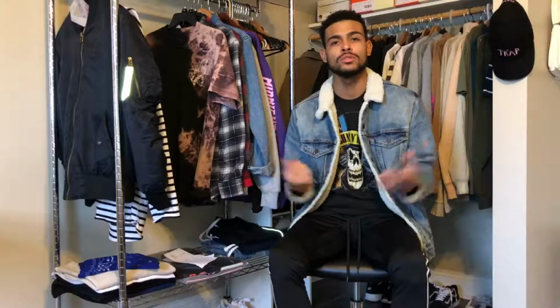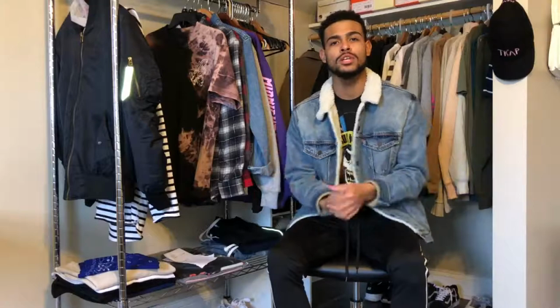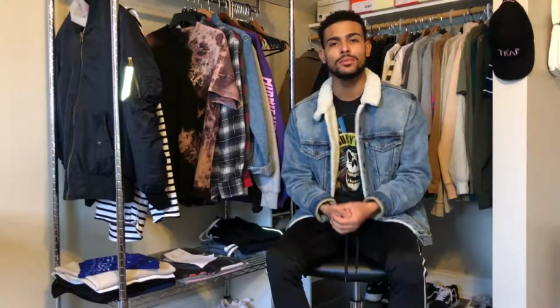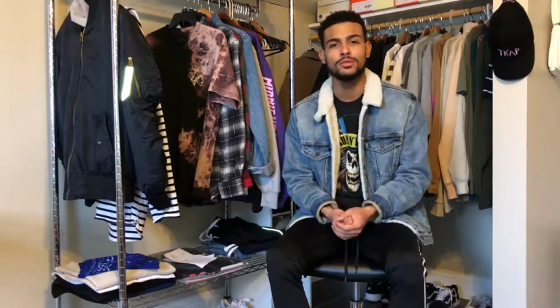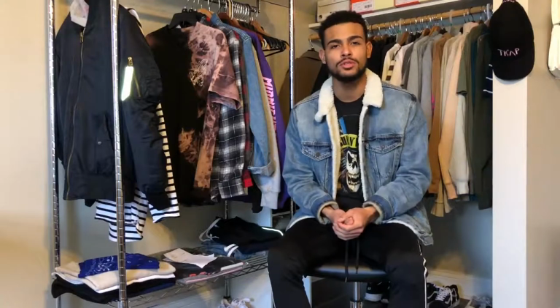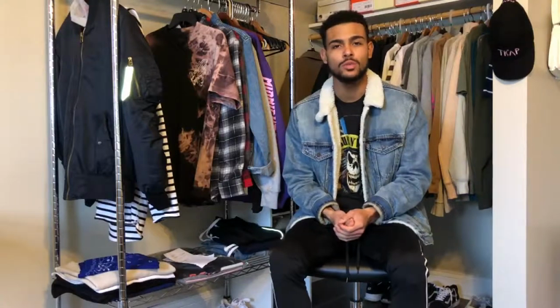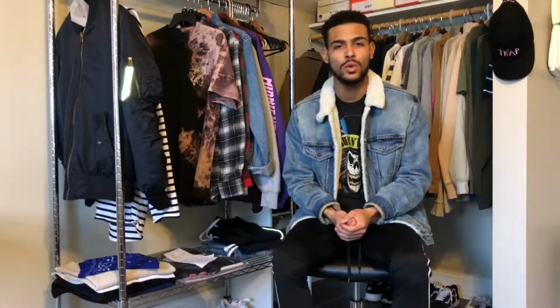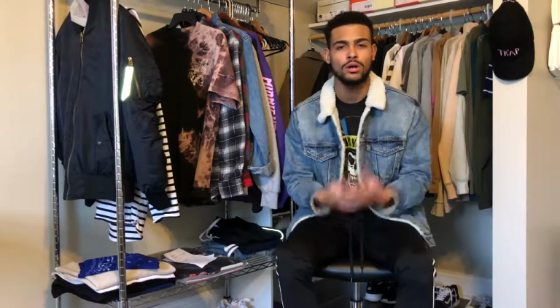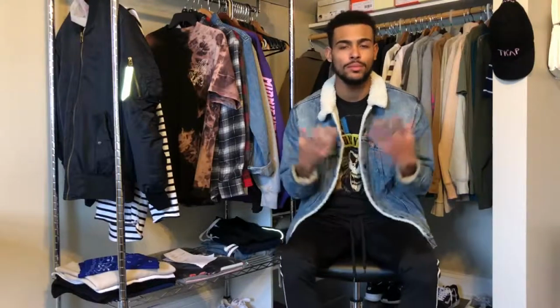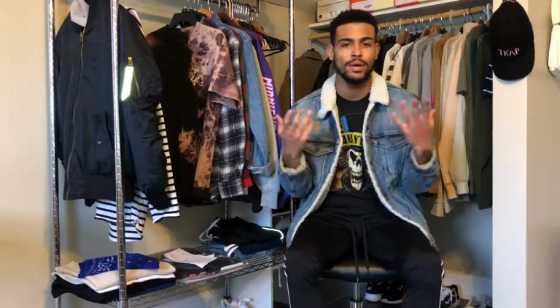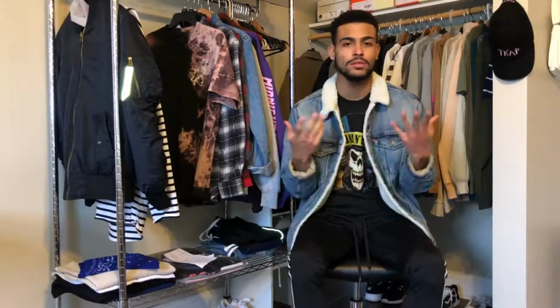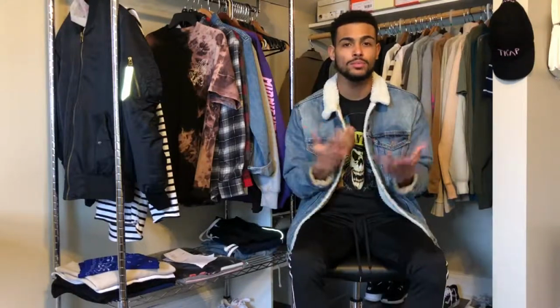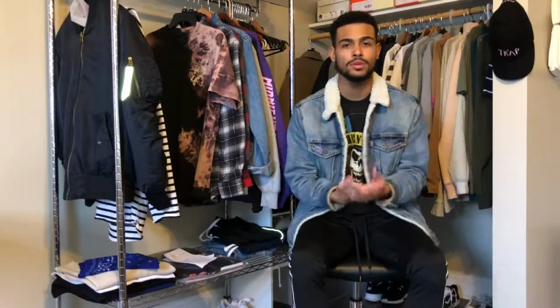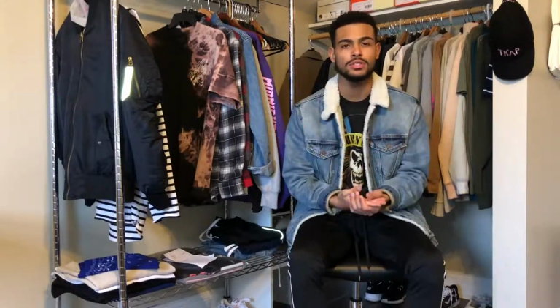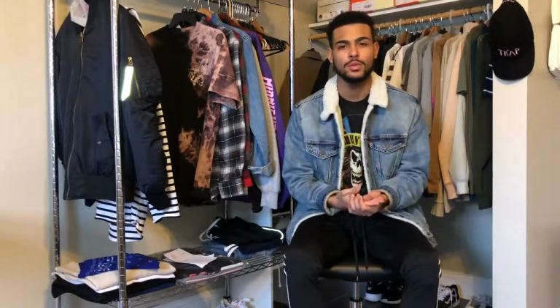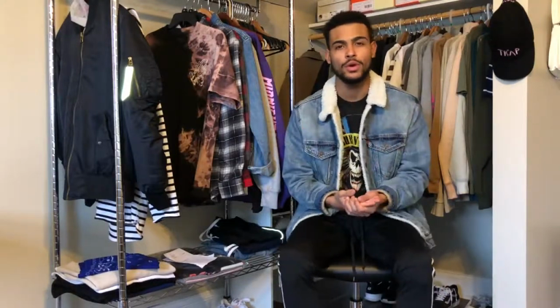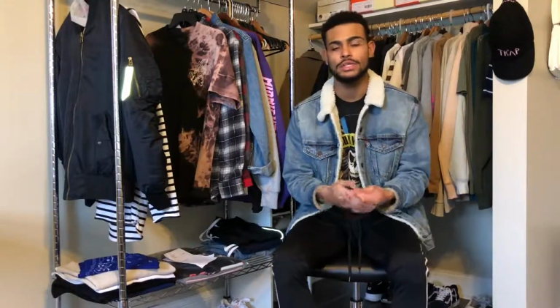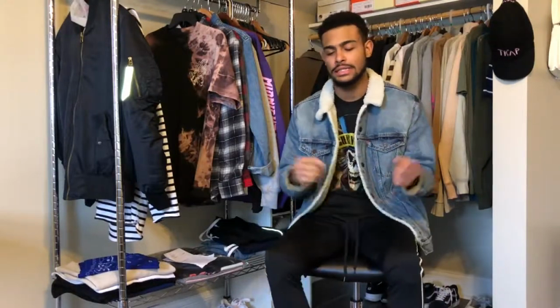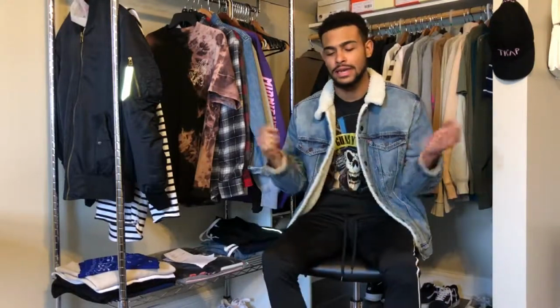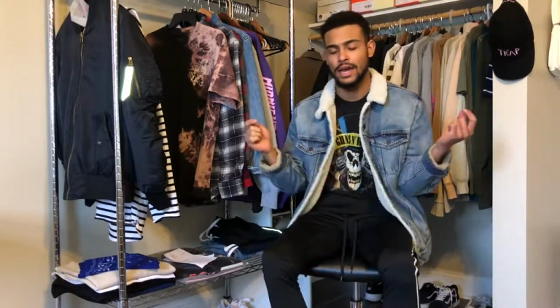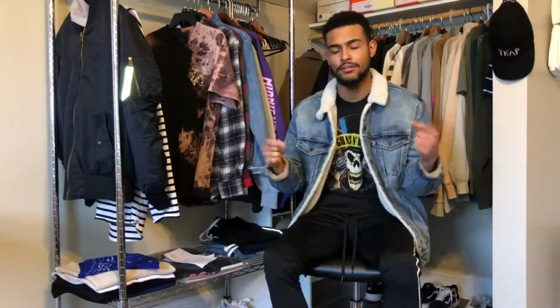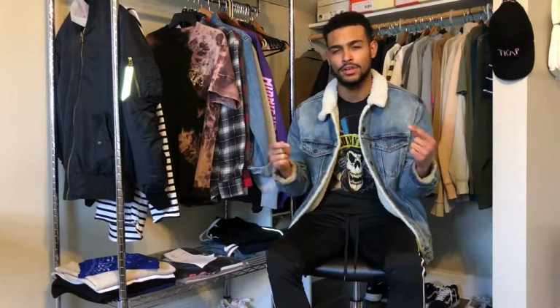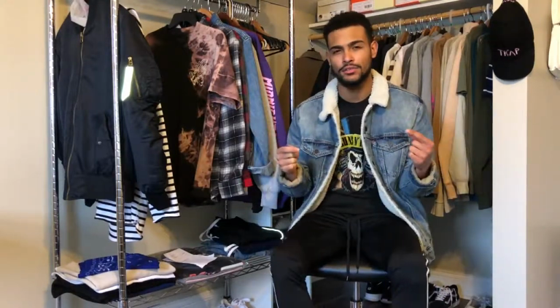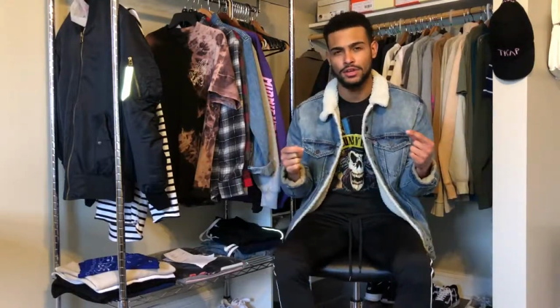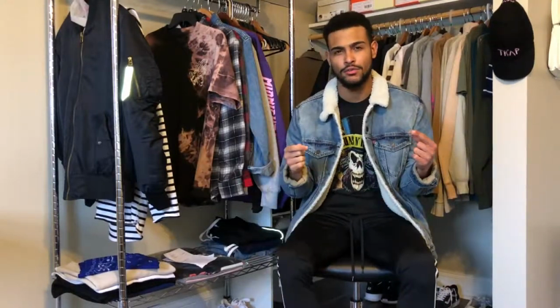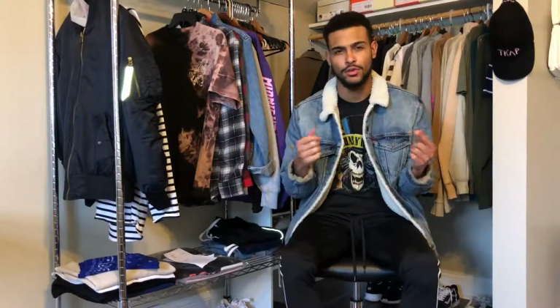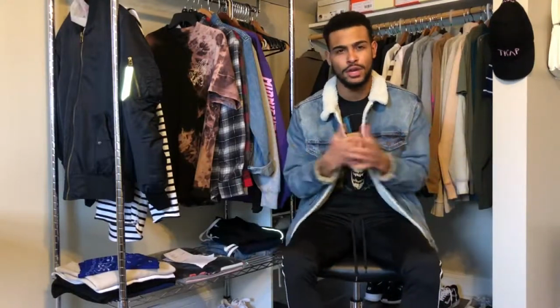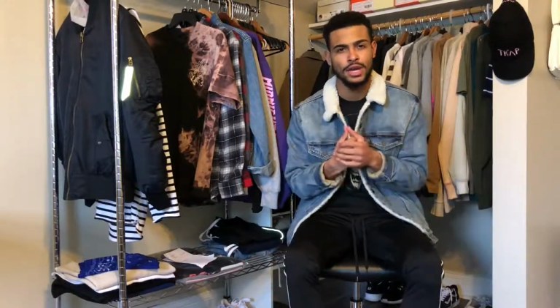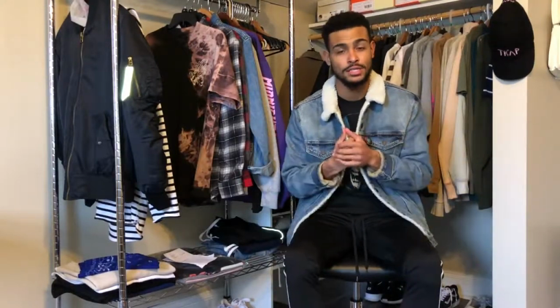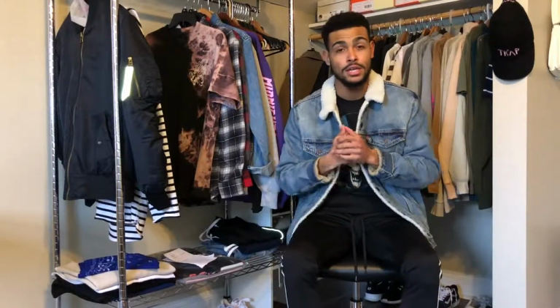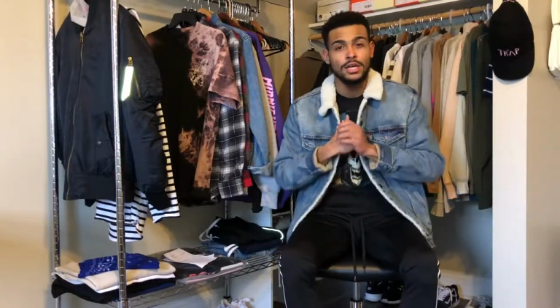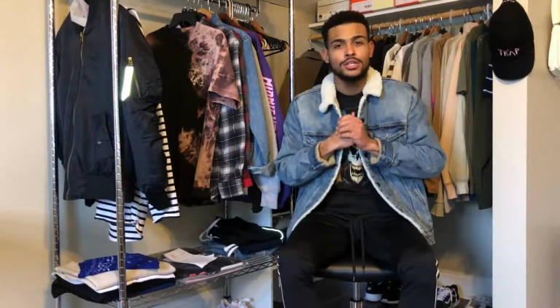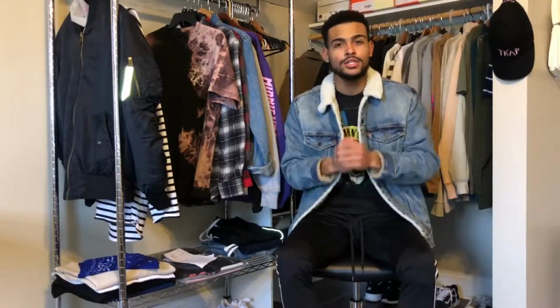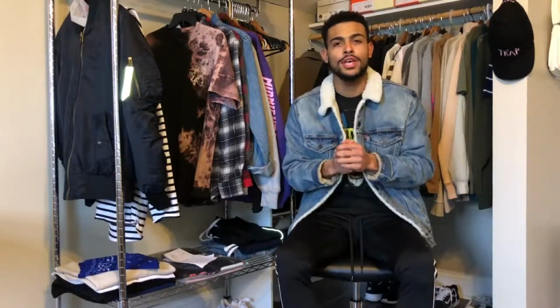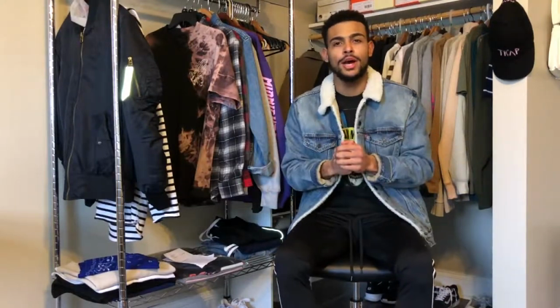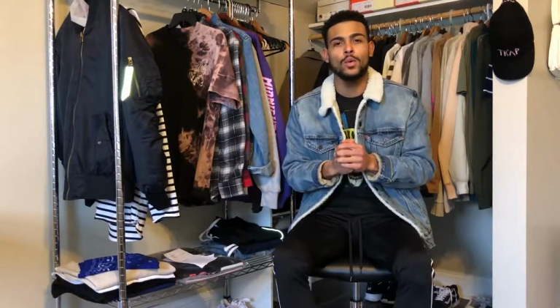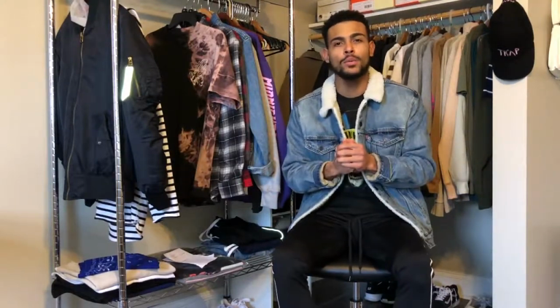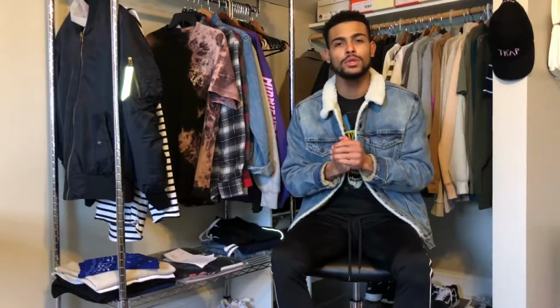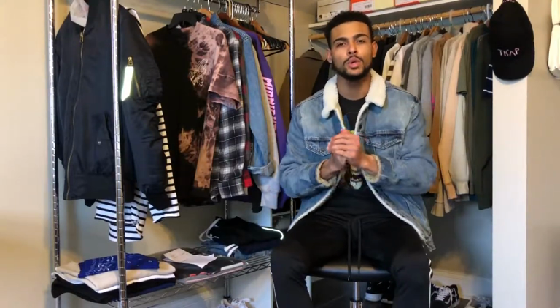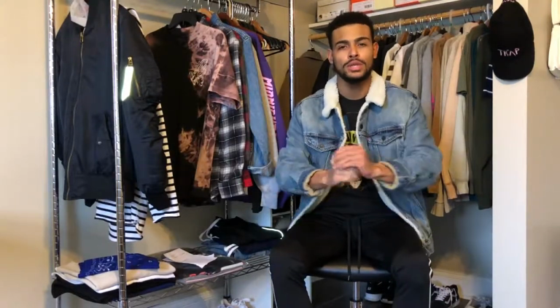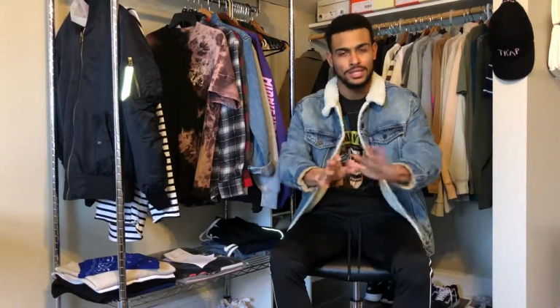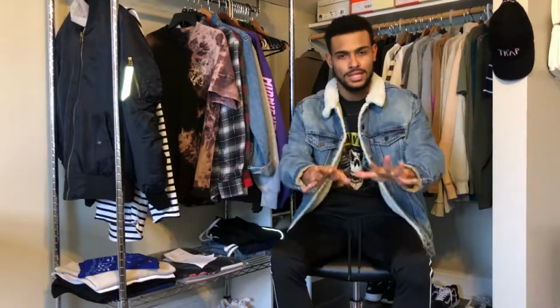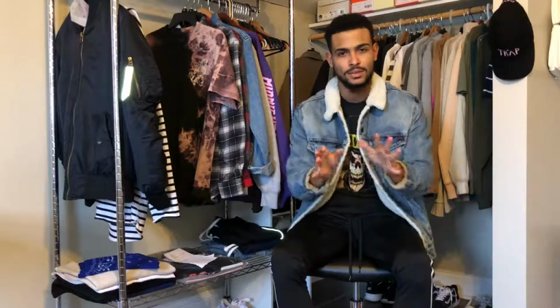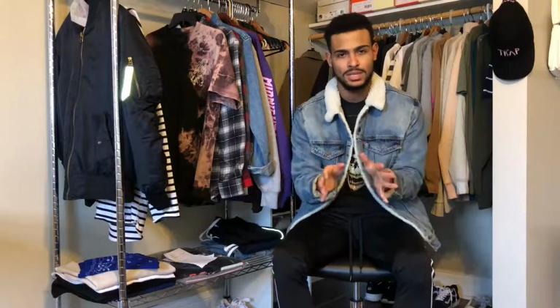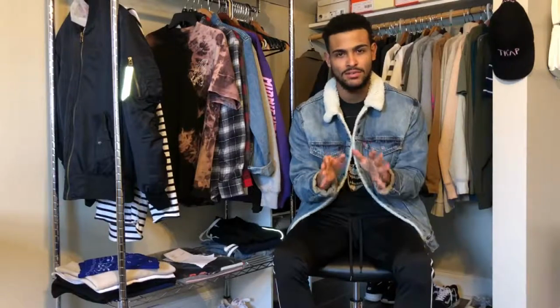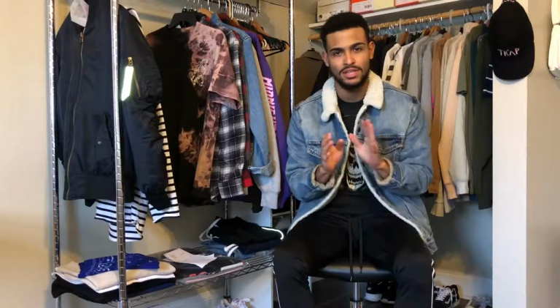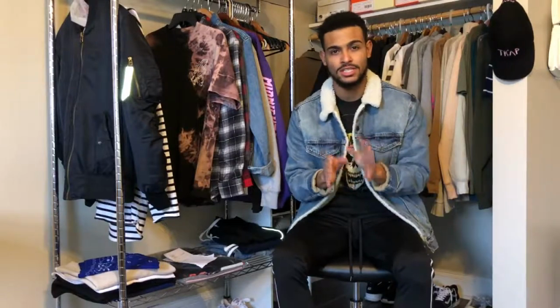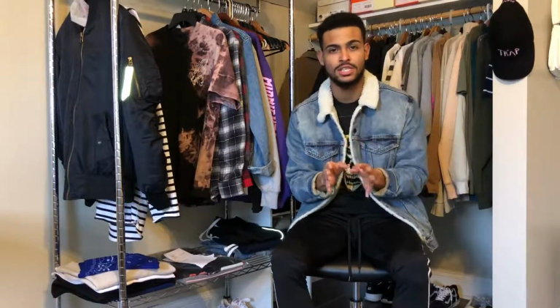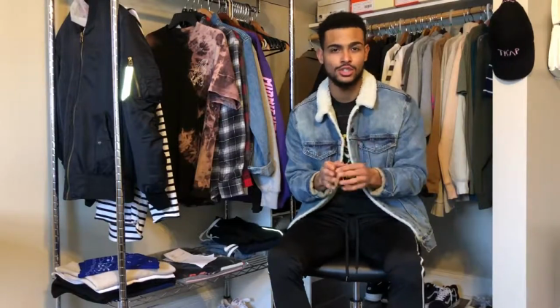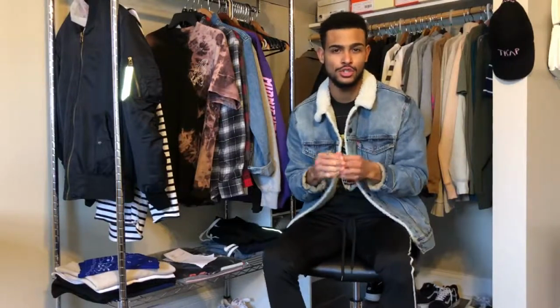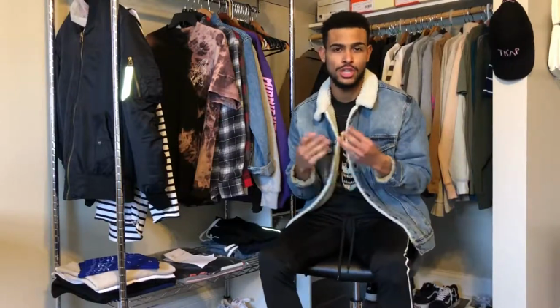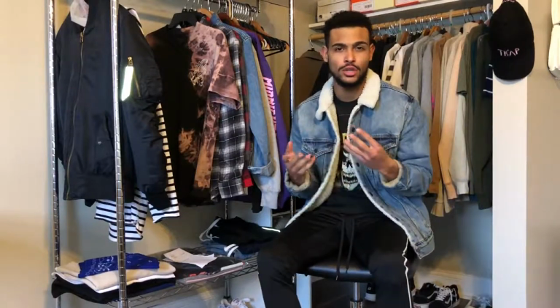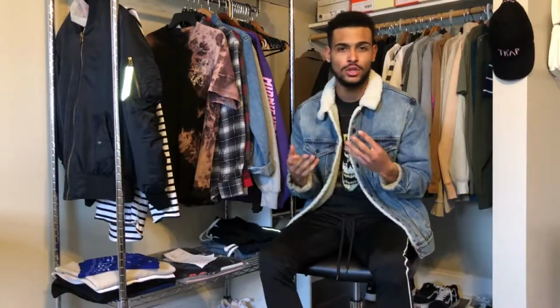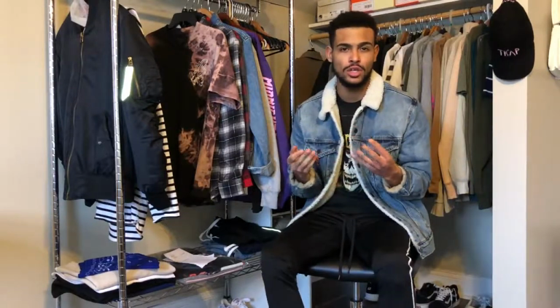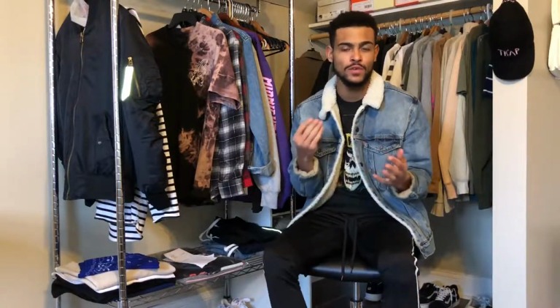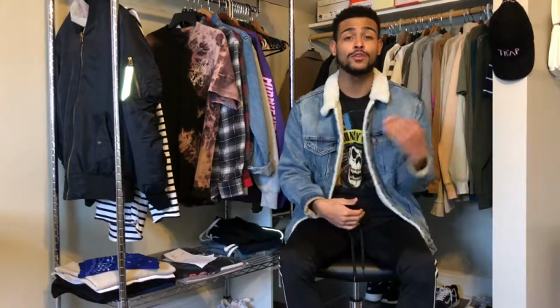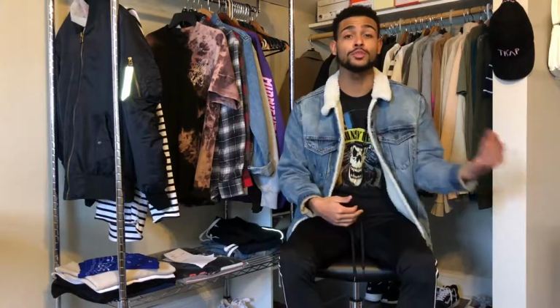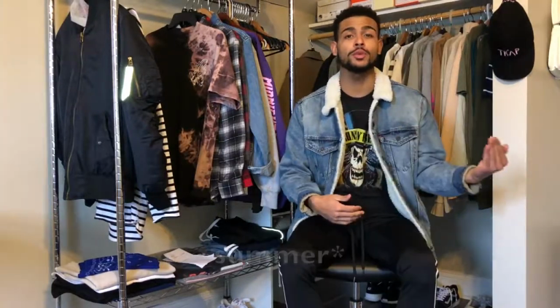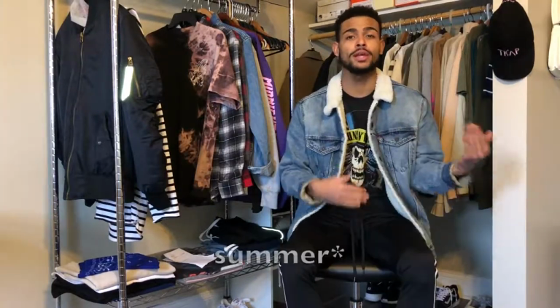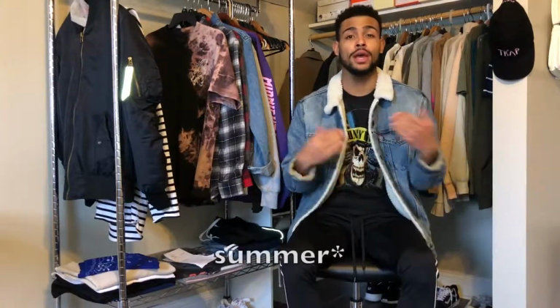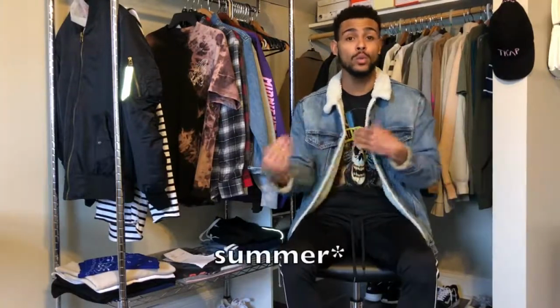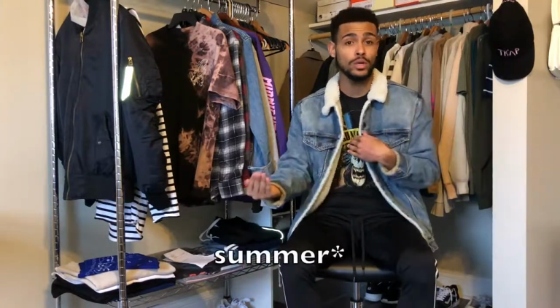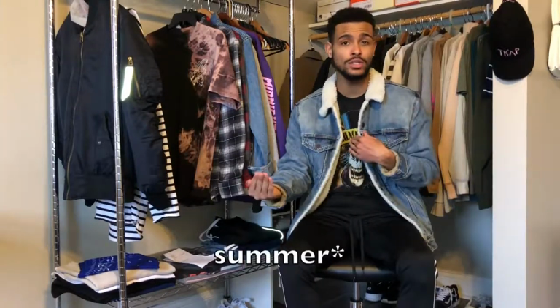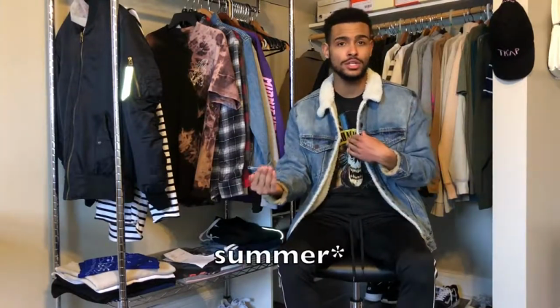What's up YouTube? Welcome back to Pristinwear. Today I will be doing the top 7 essentials that you need for spring and winter.